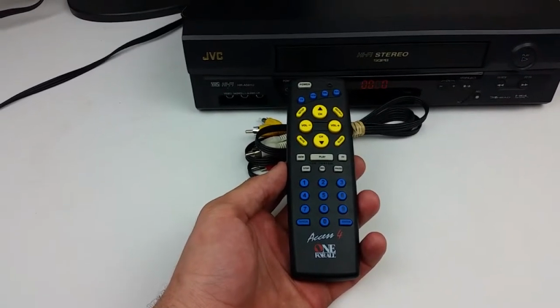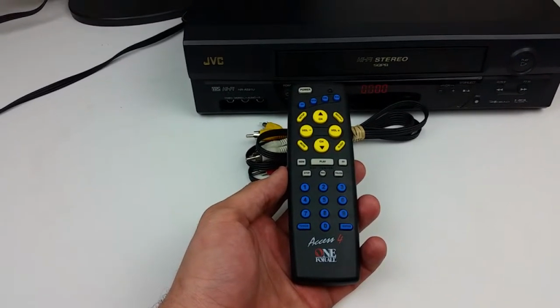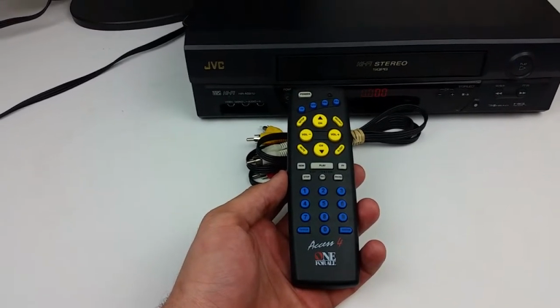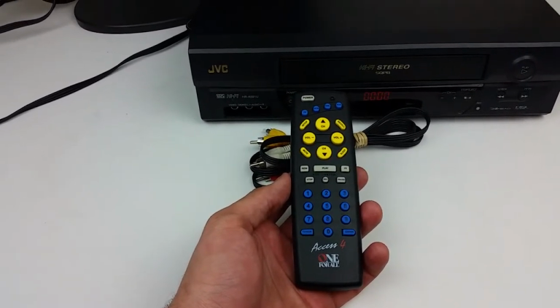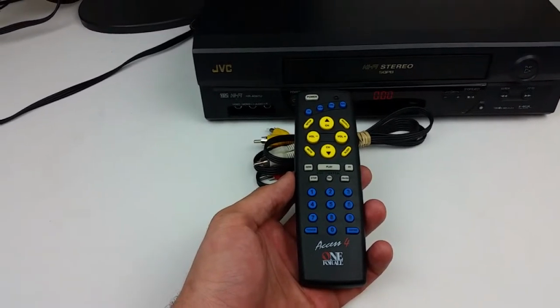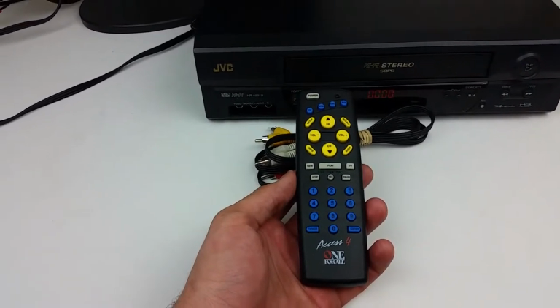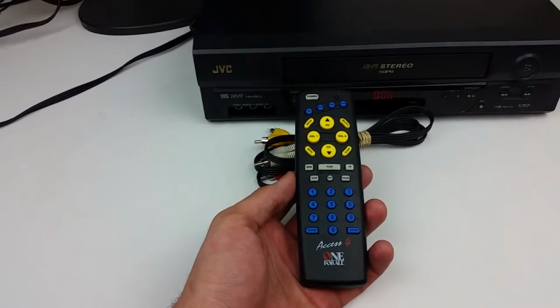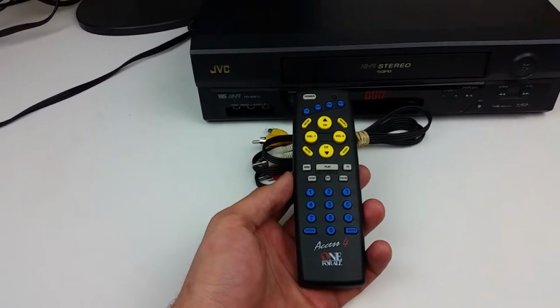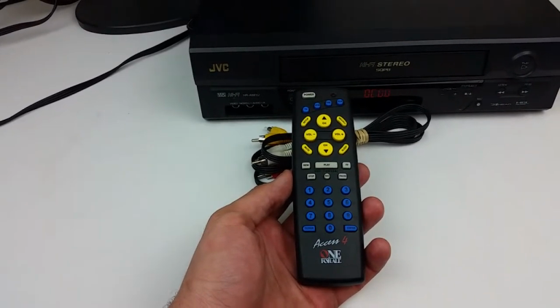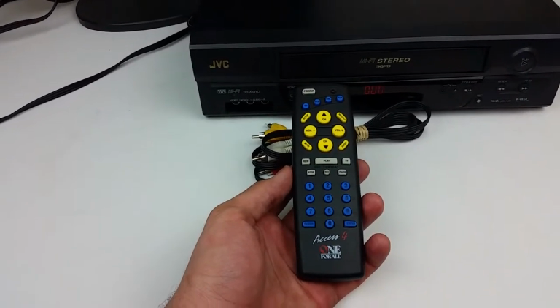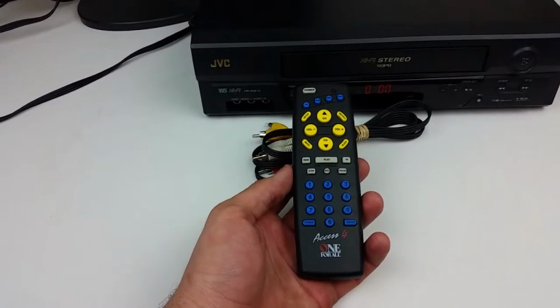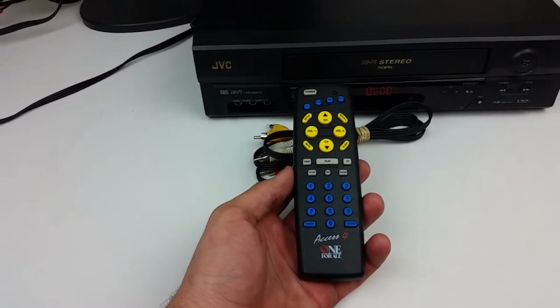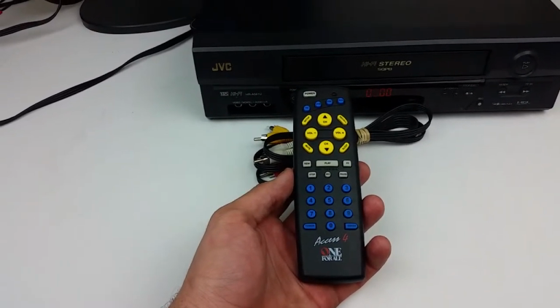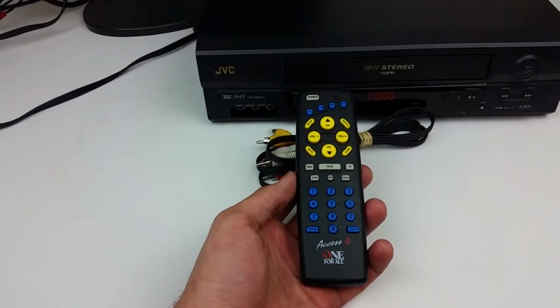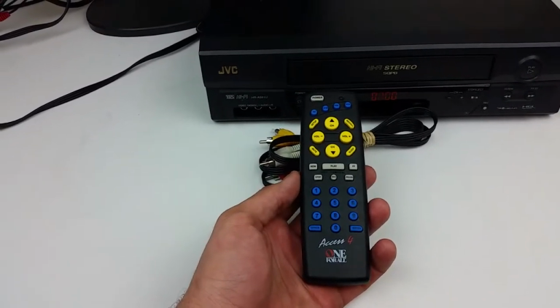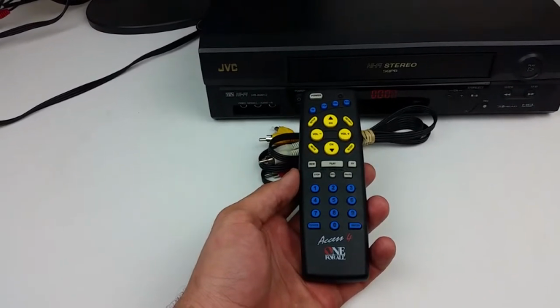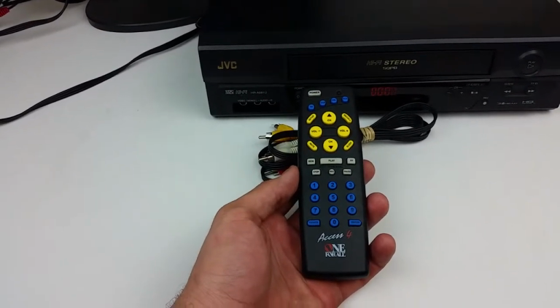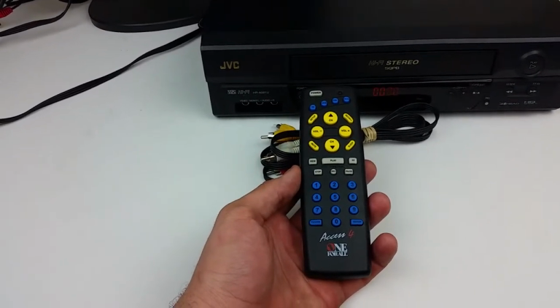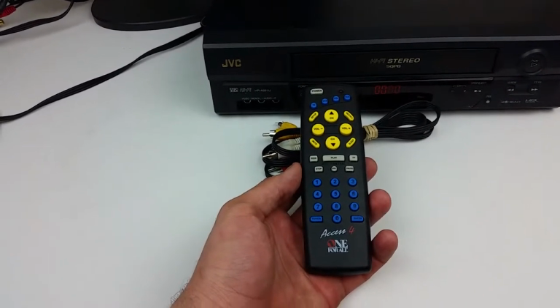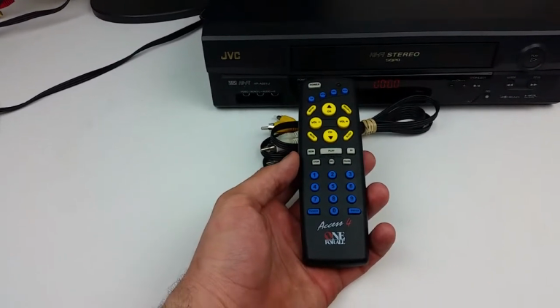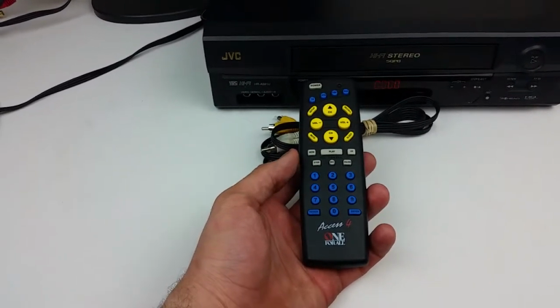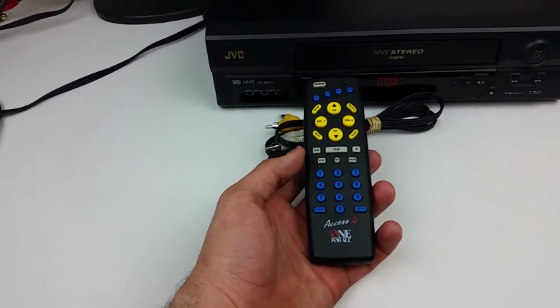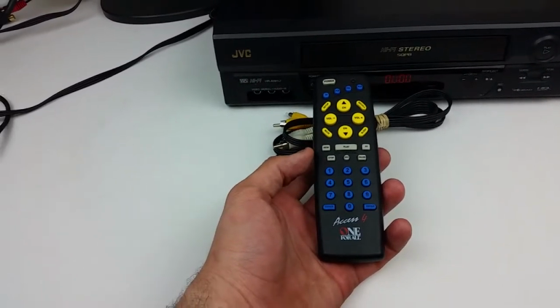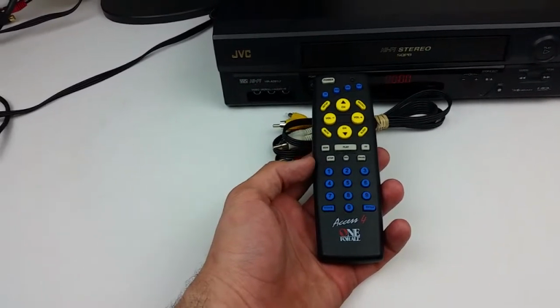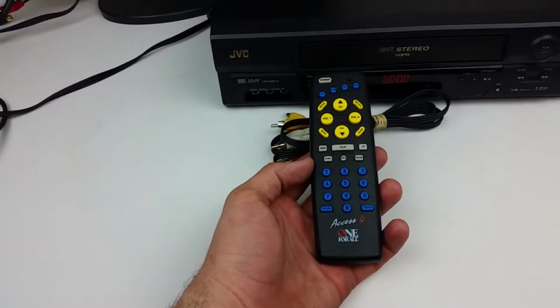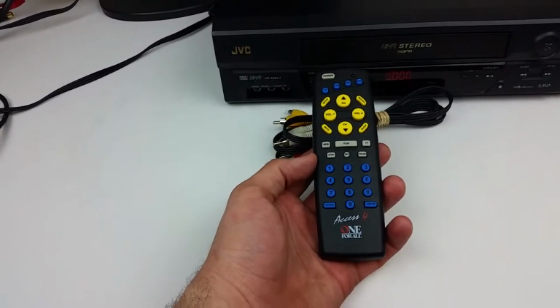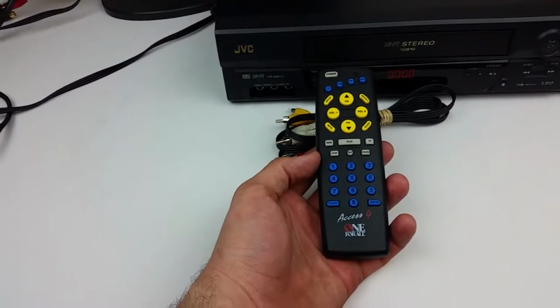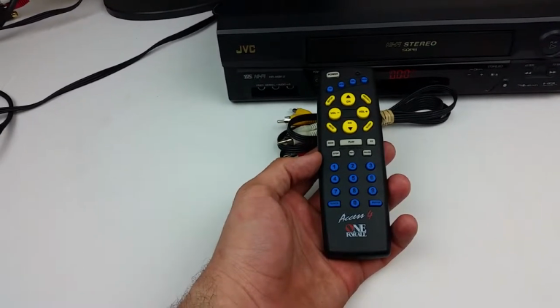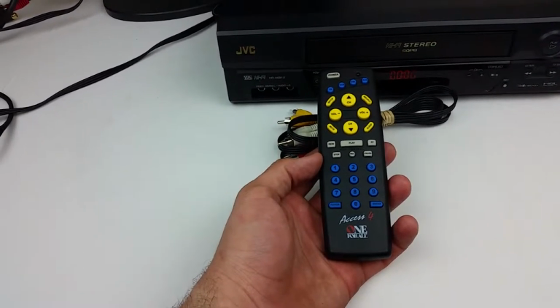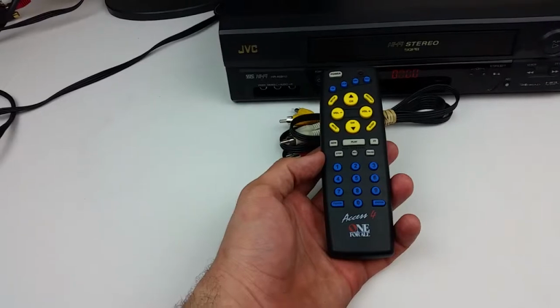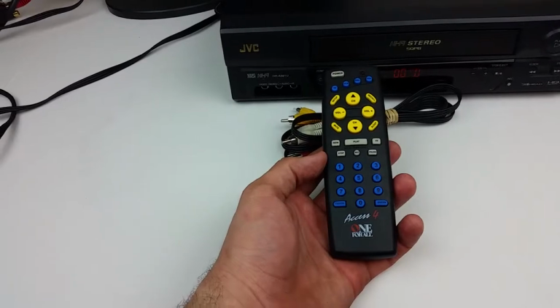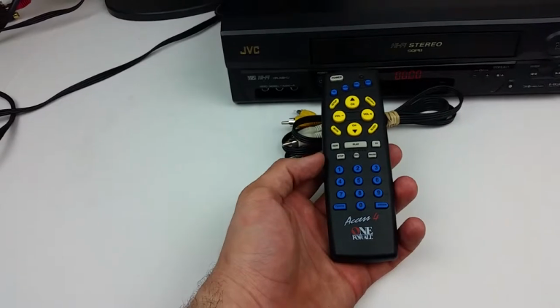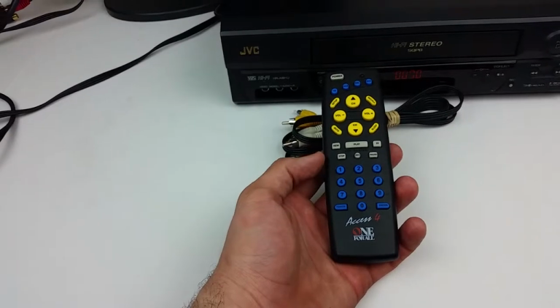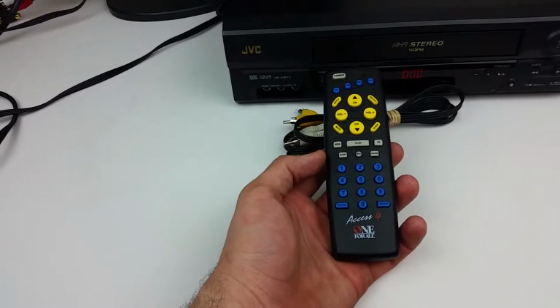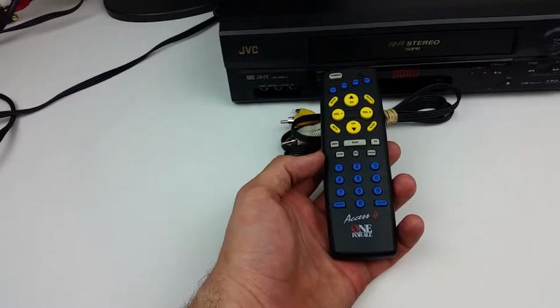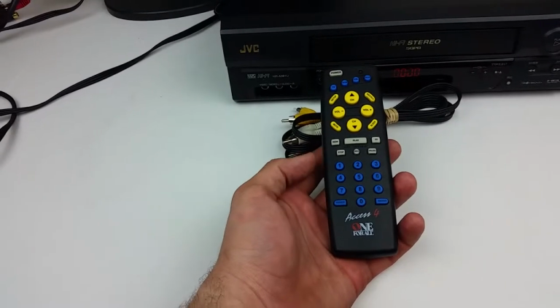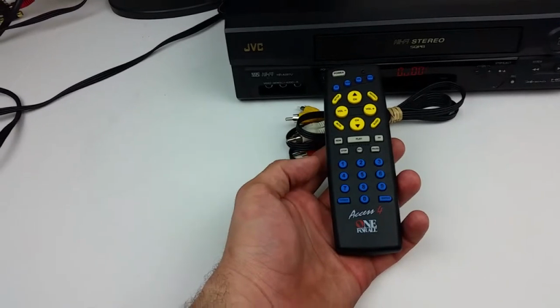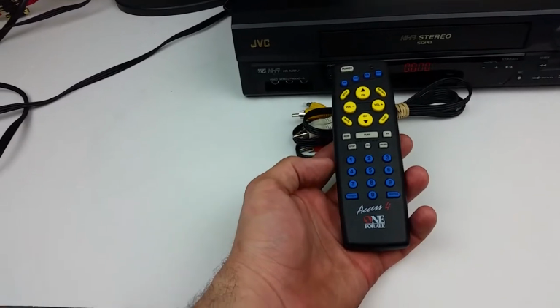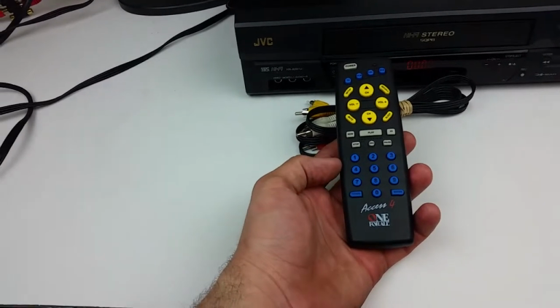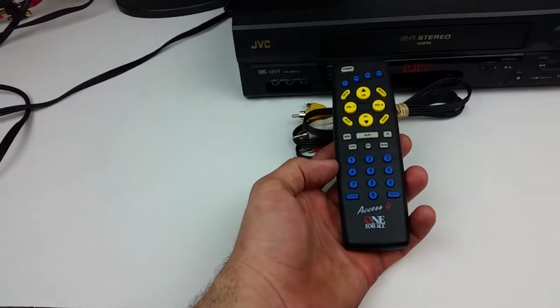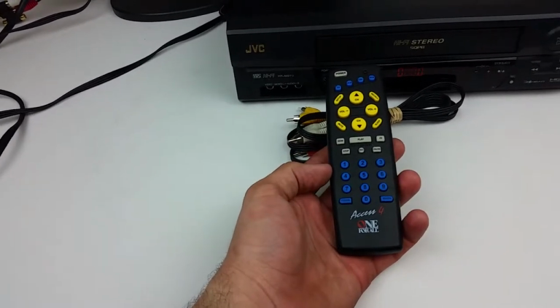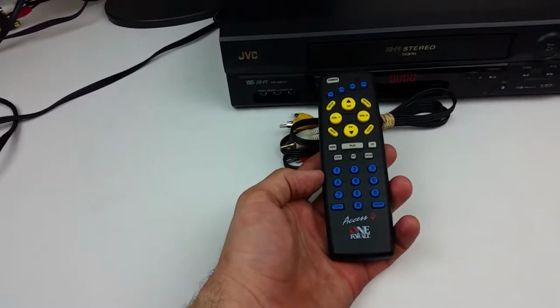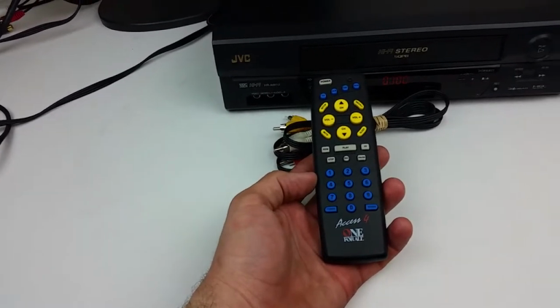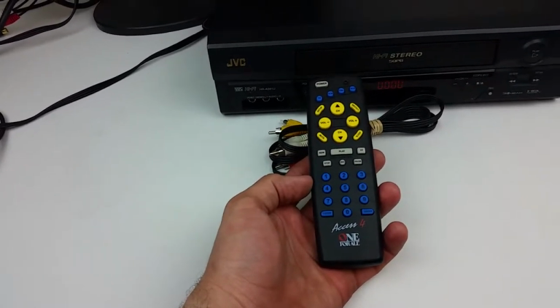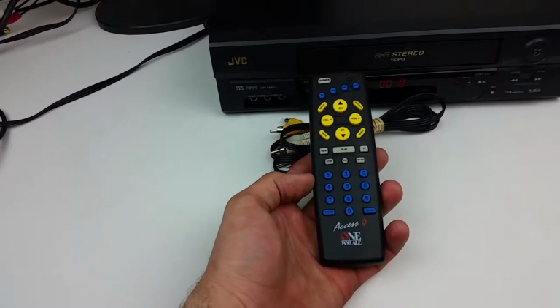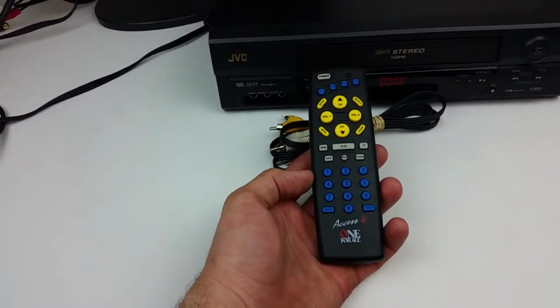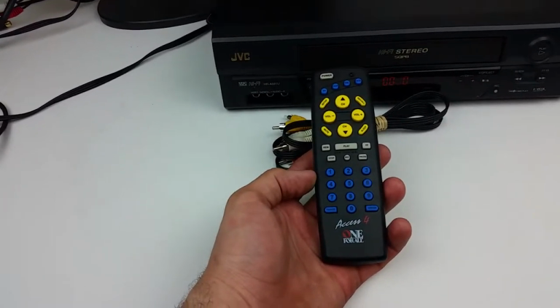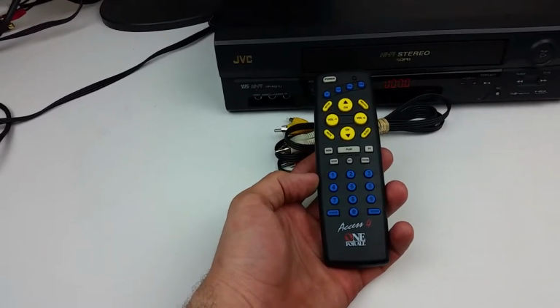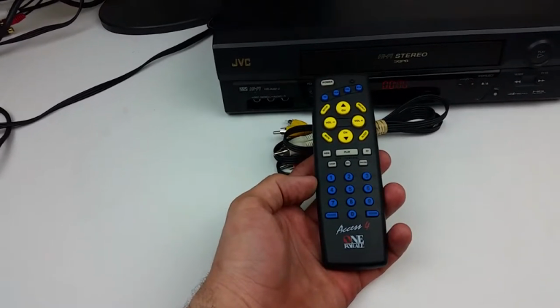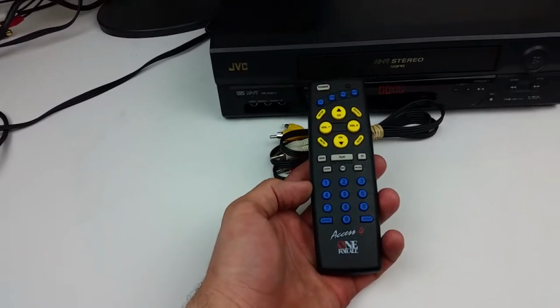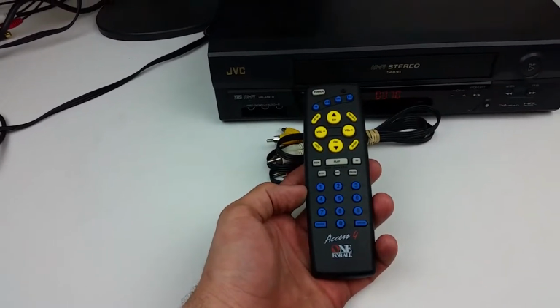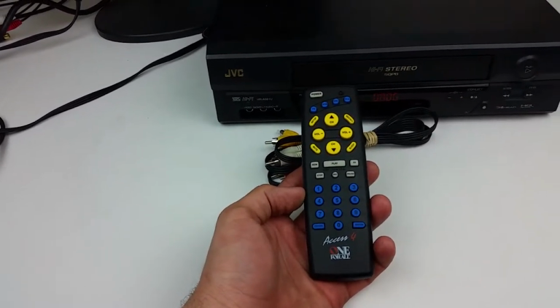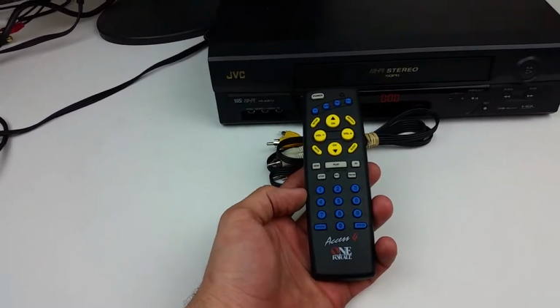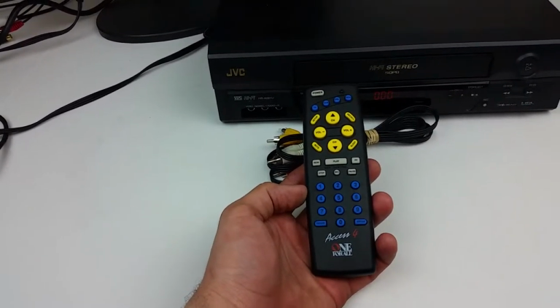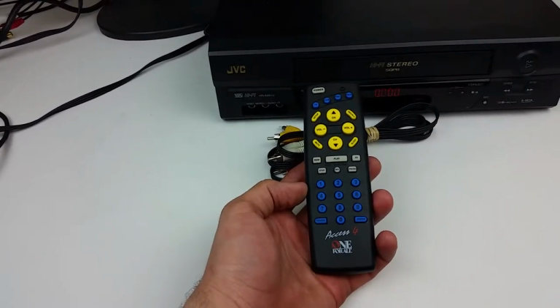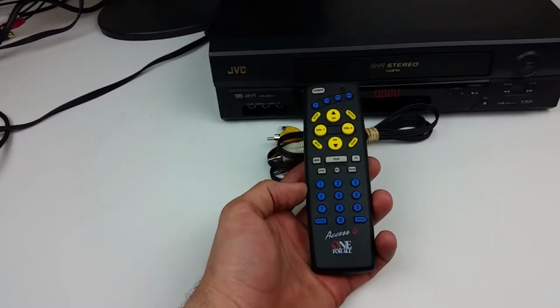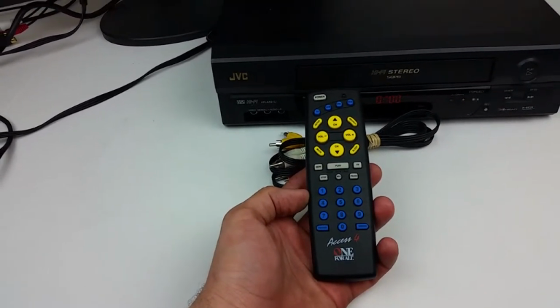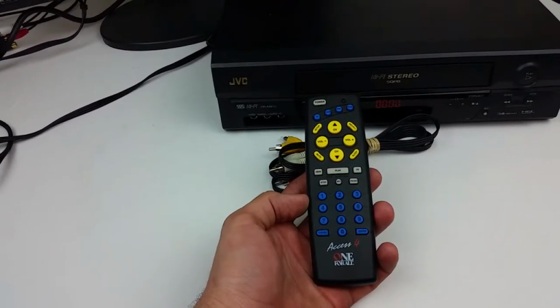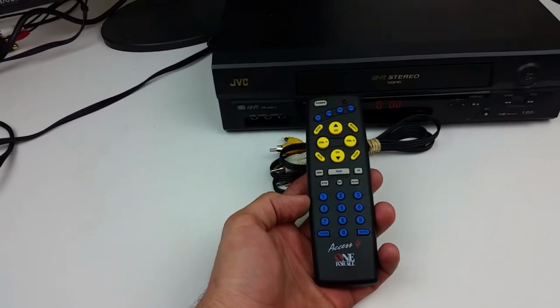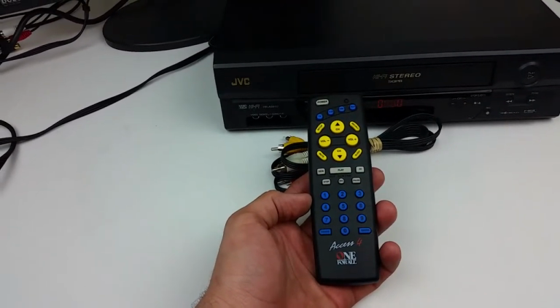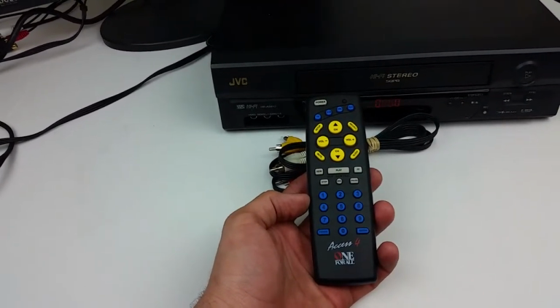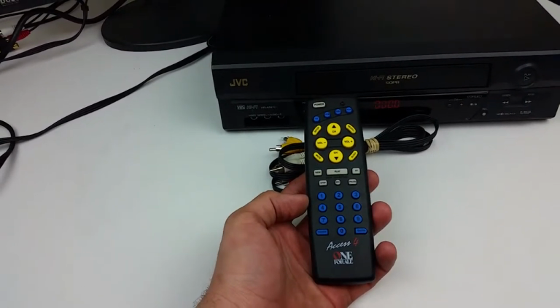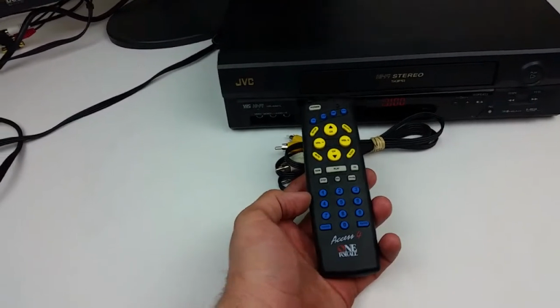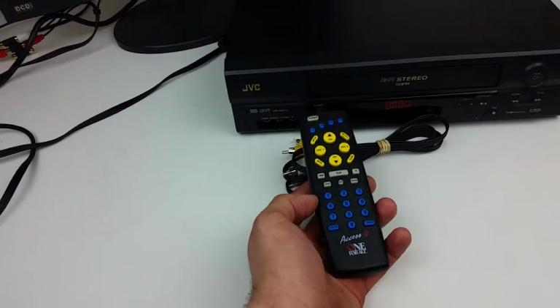Play, fast forward, rewind, stop, record, and change the channels with the buttons or the channel up/down.